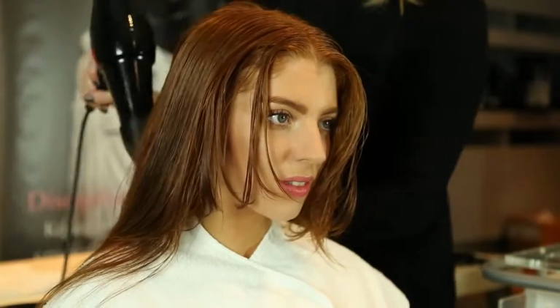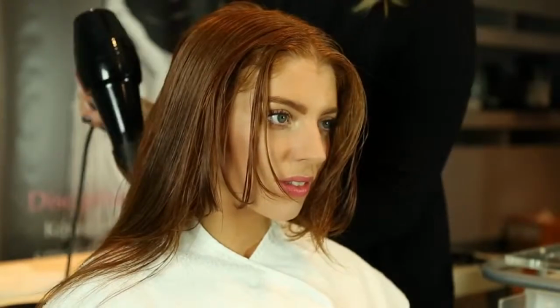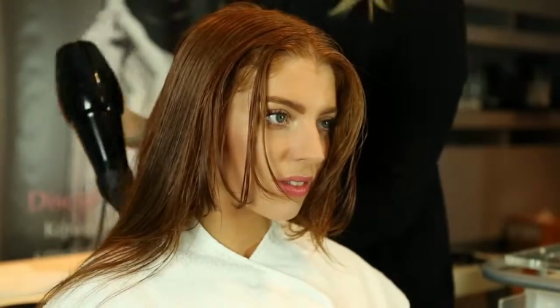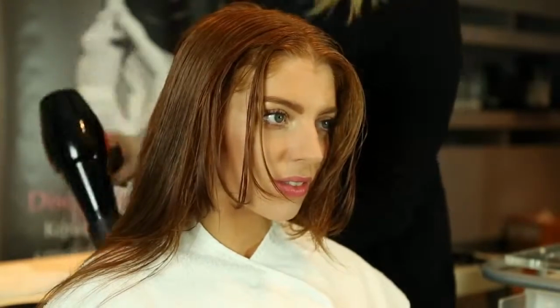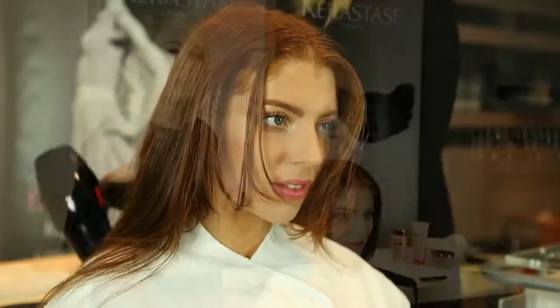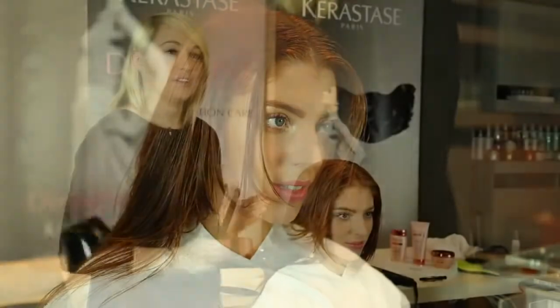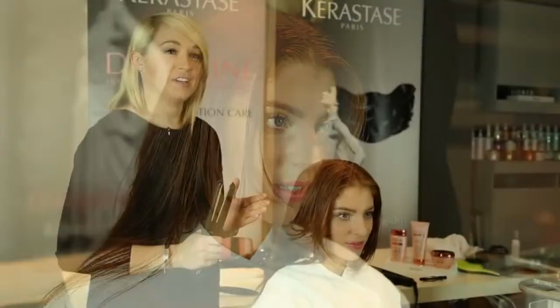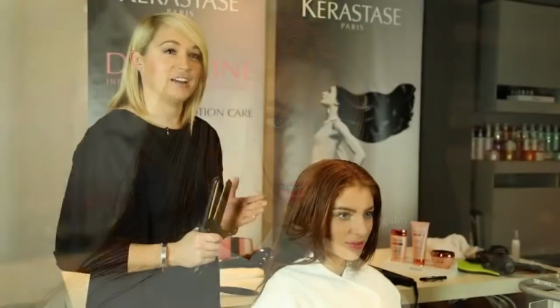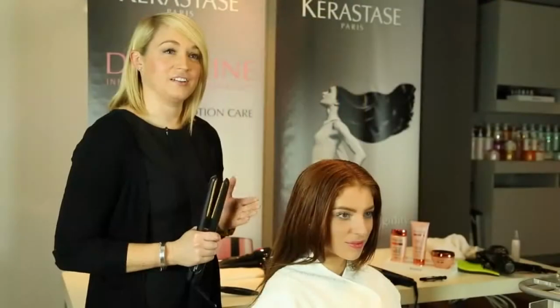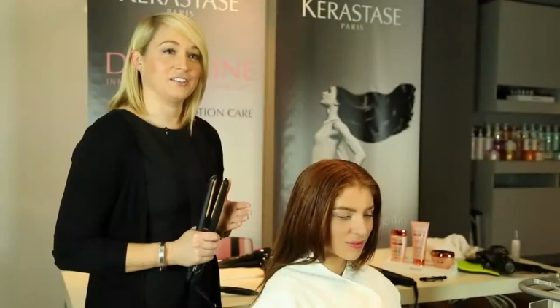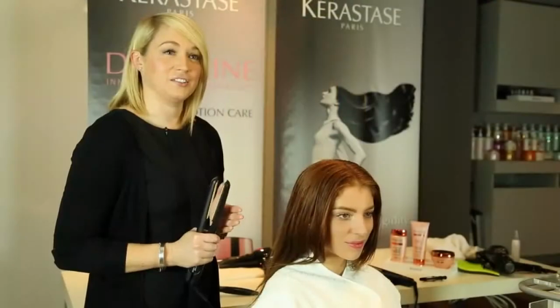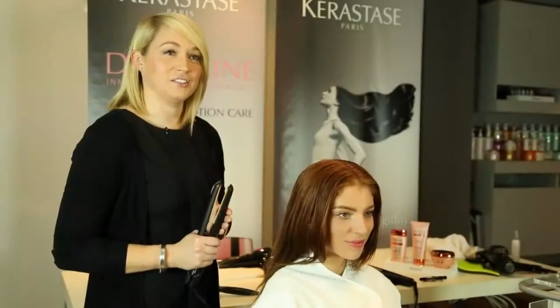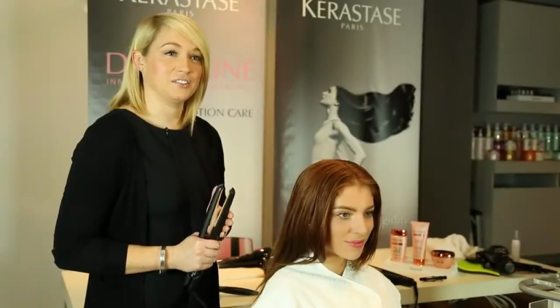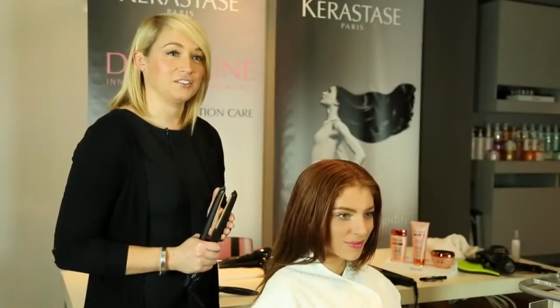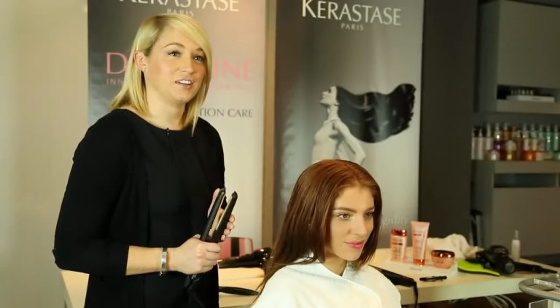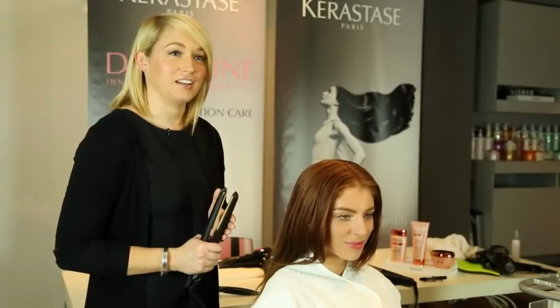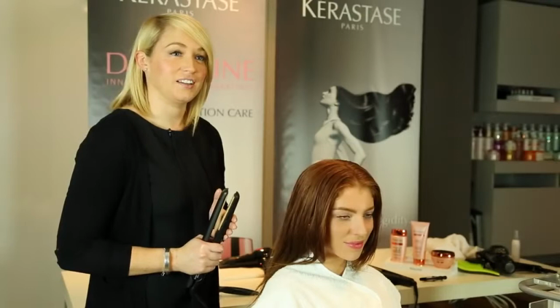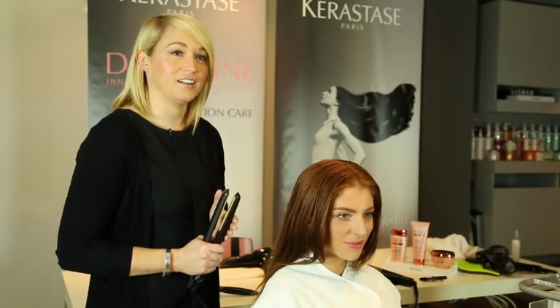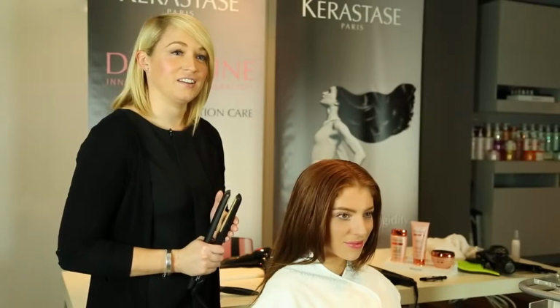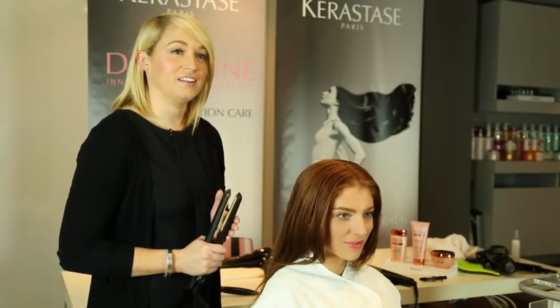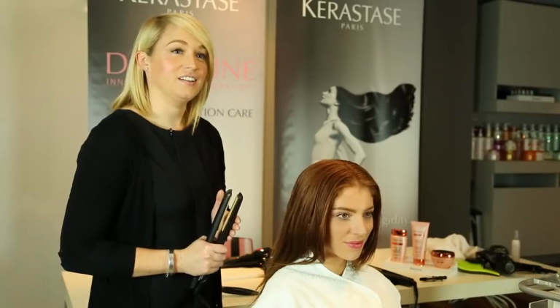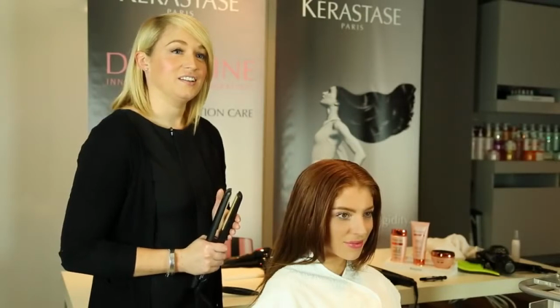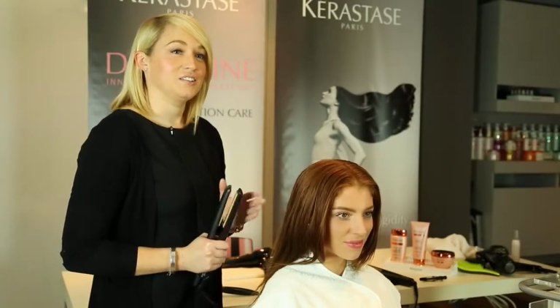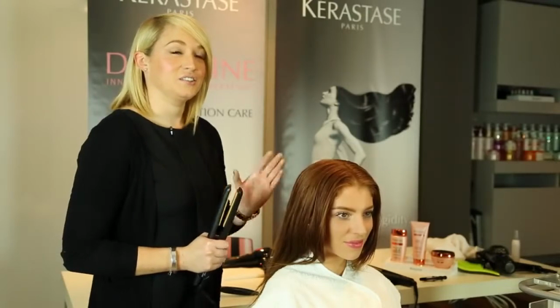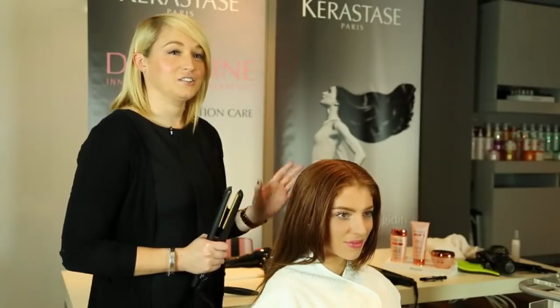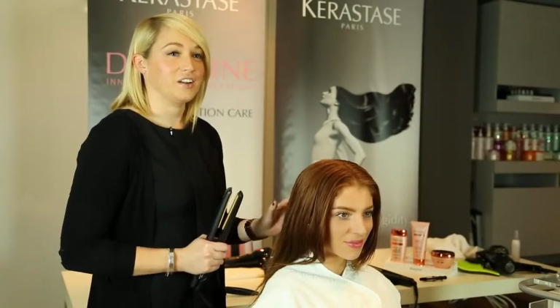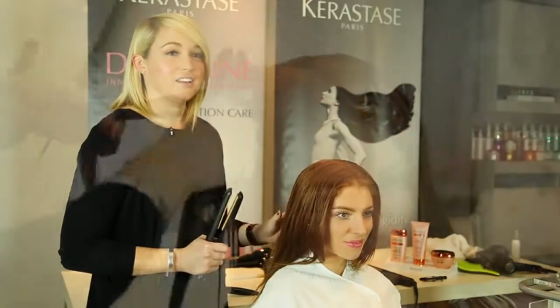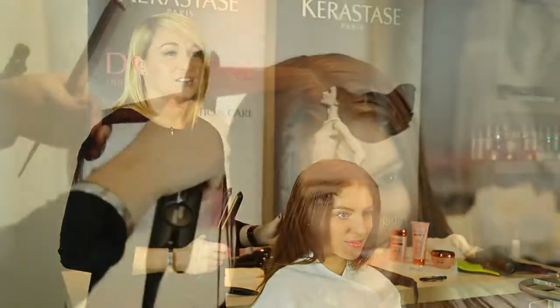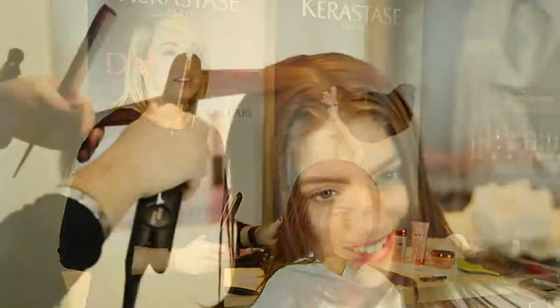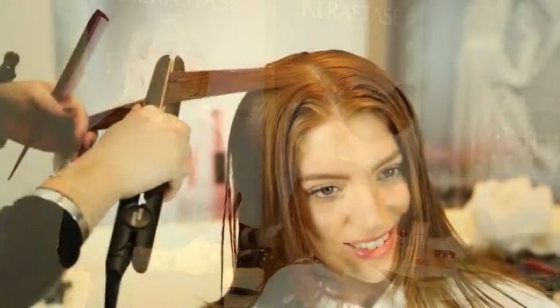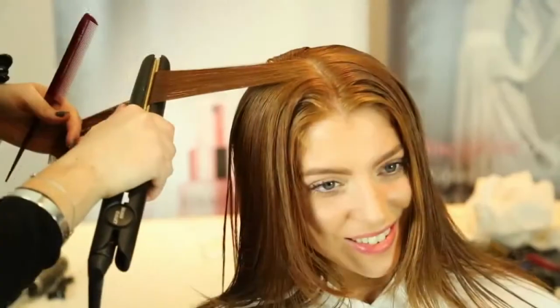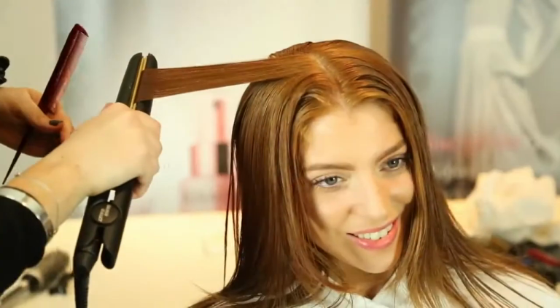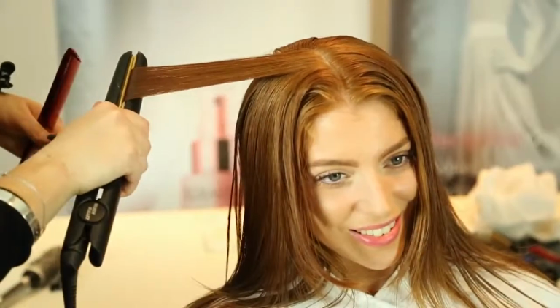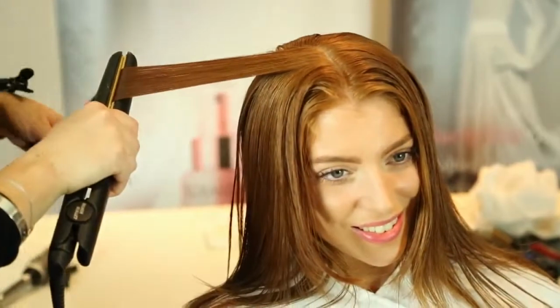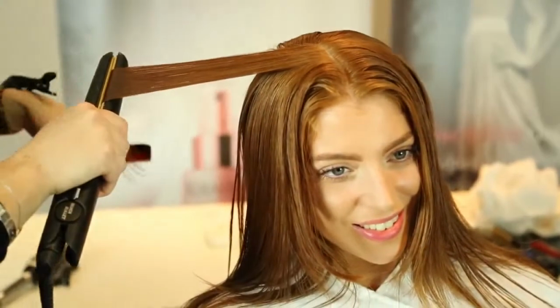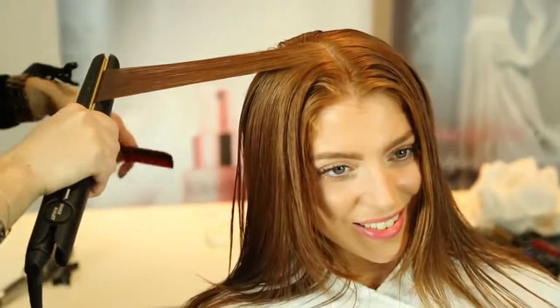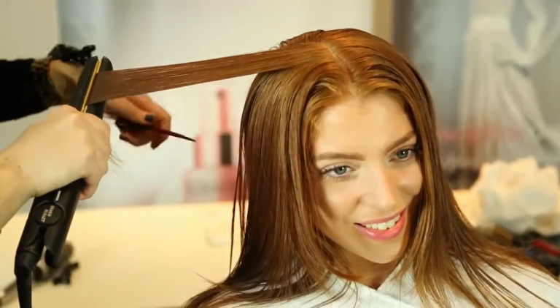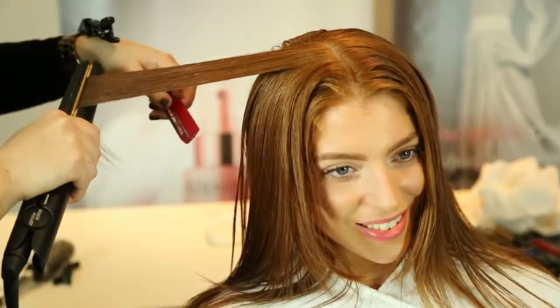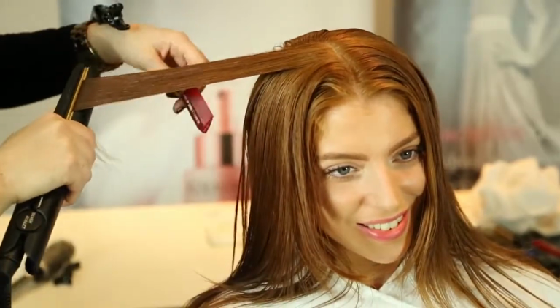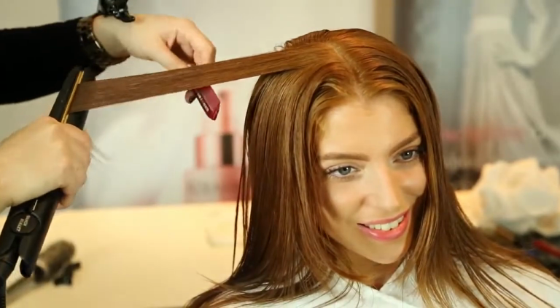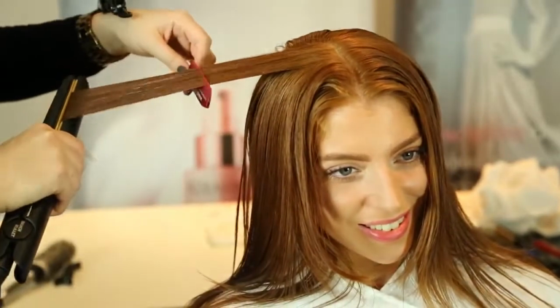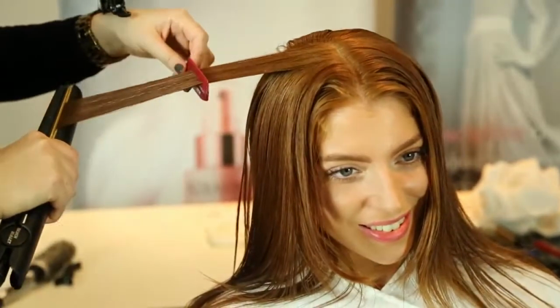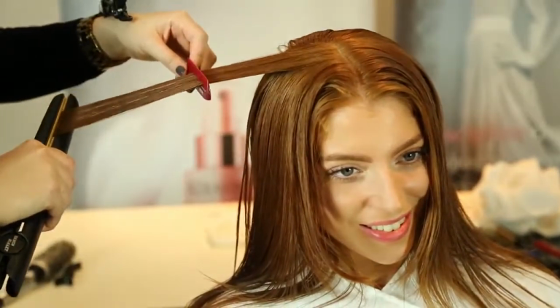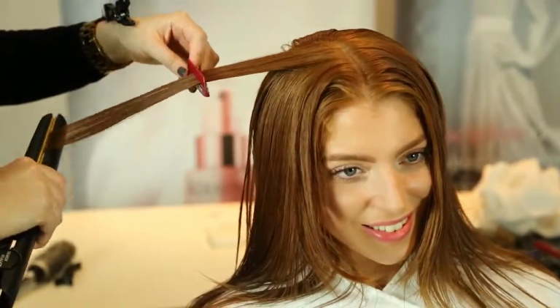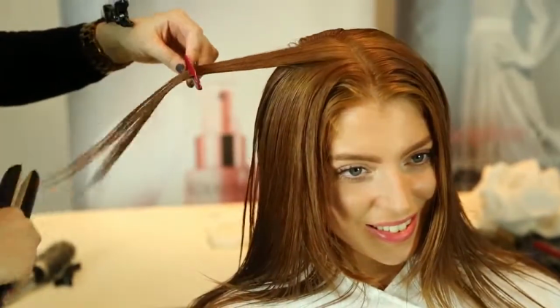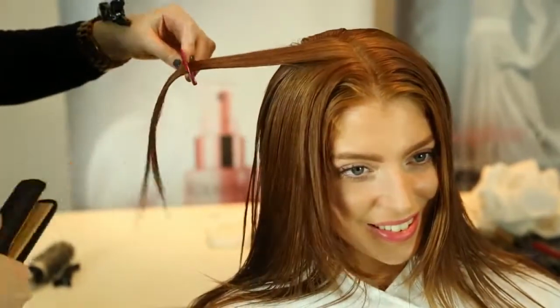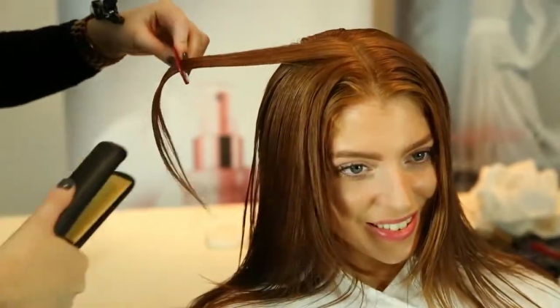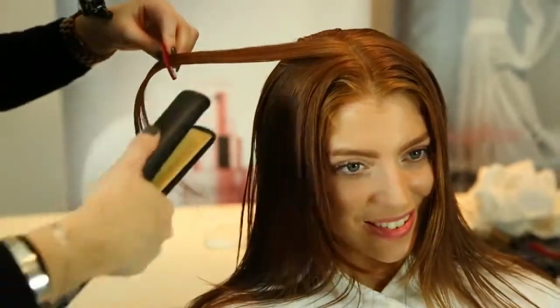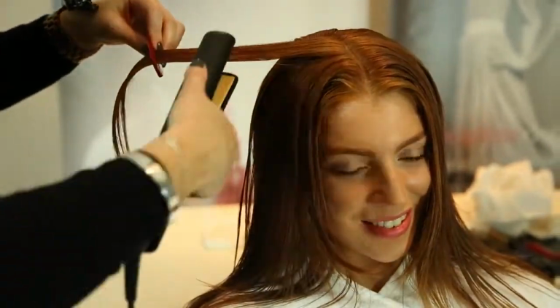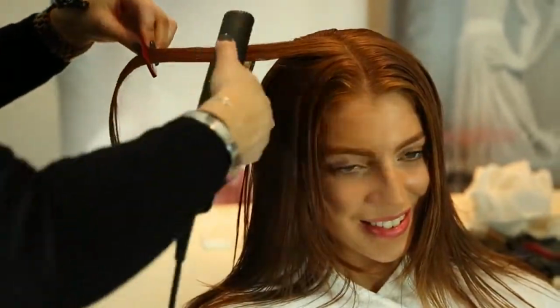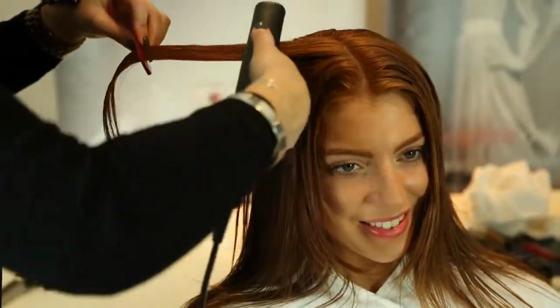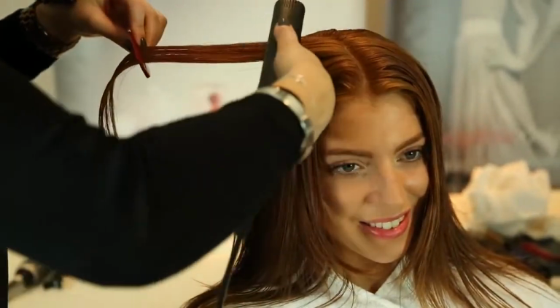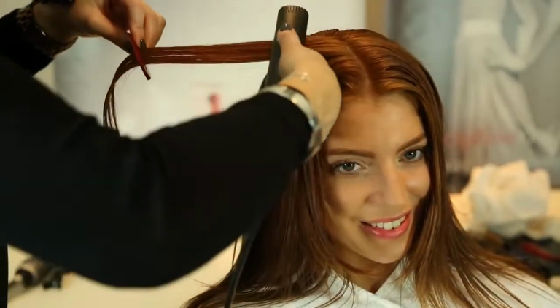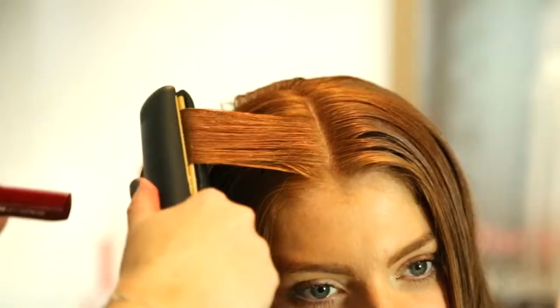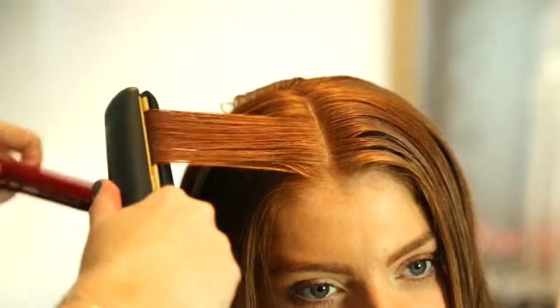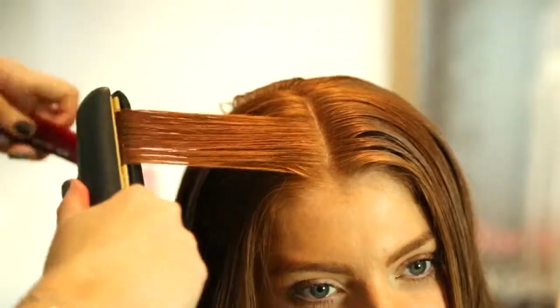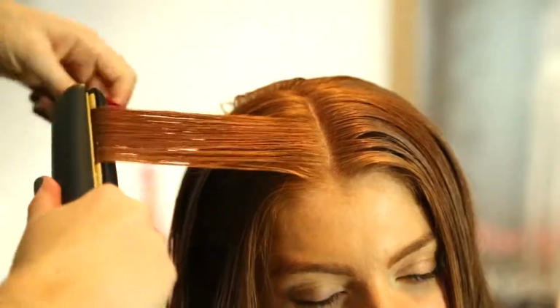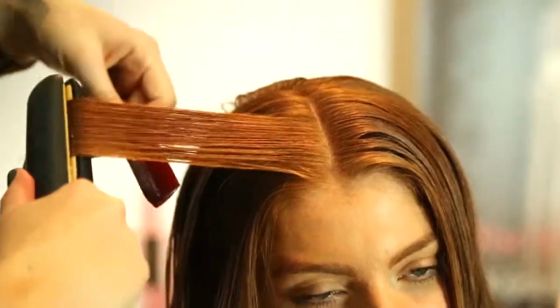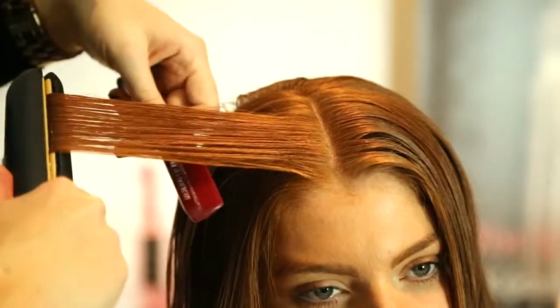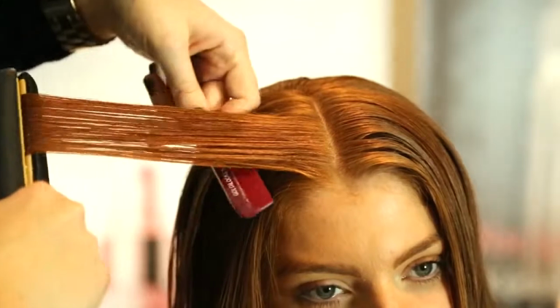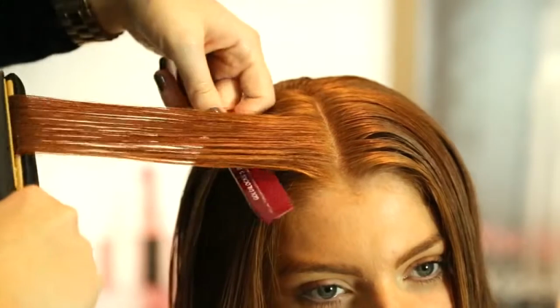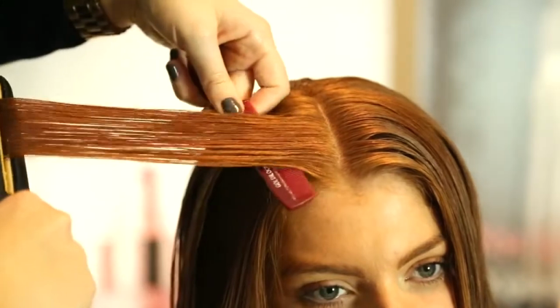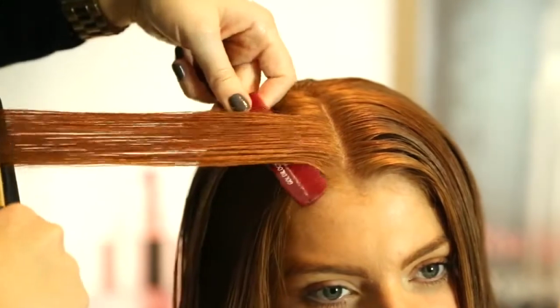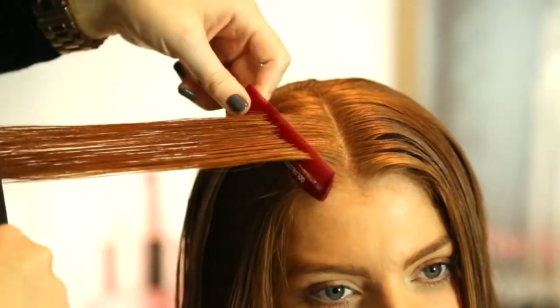What I'm going to do now is use the straightening iron to straighten your hair. This will smooth the cuticle down and really lock the treatment into your hair.